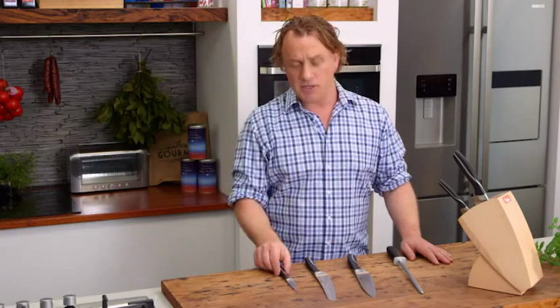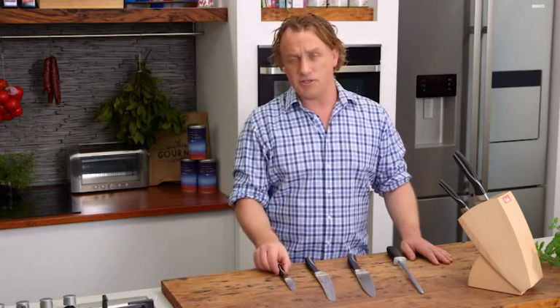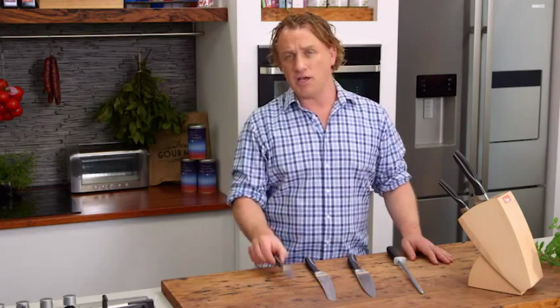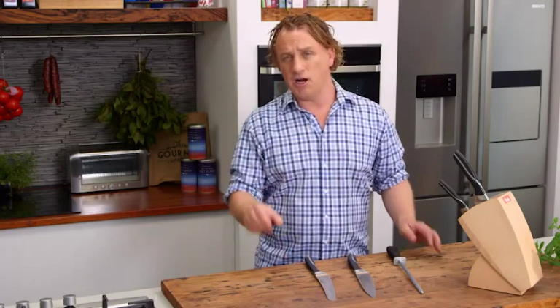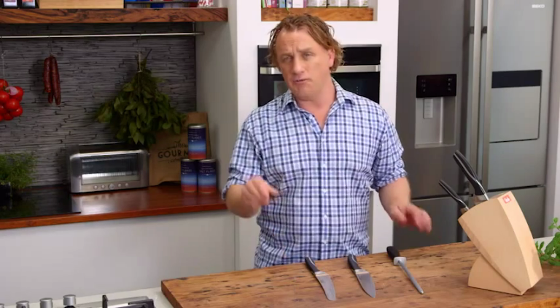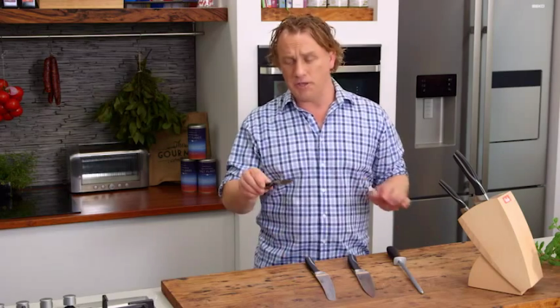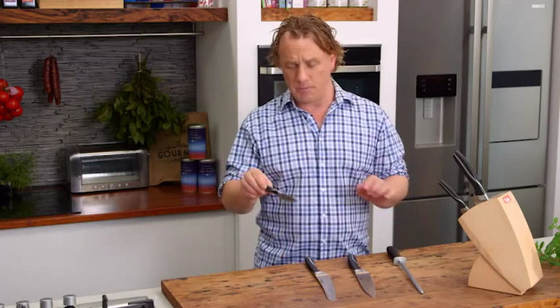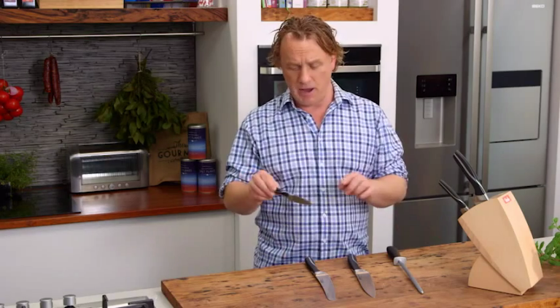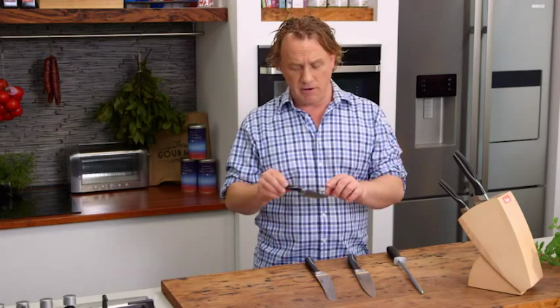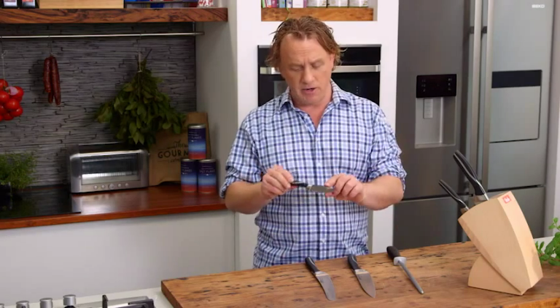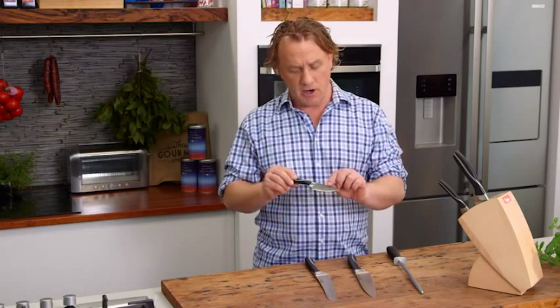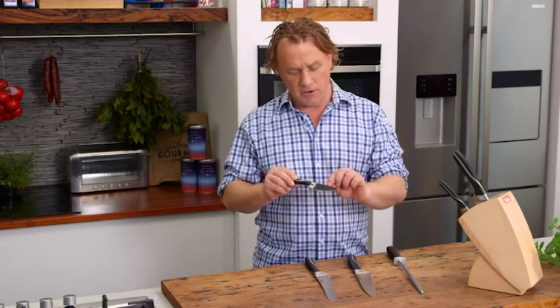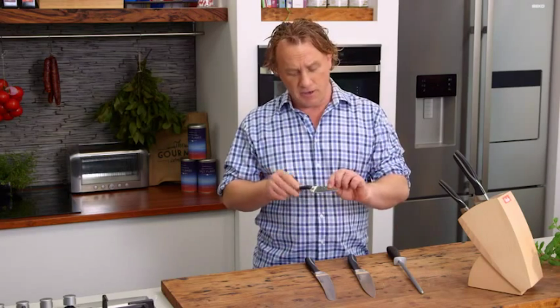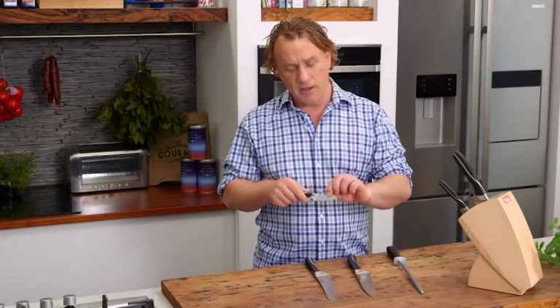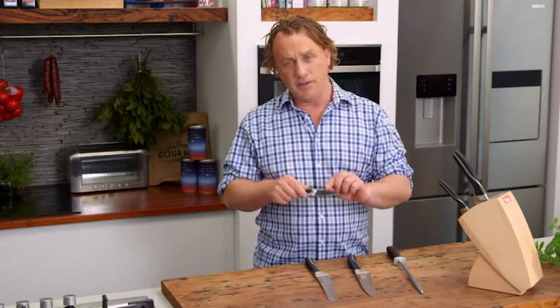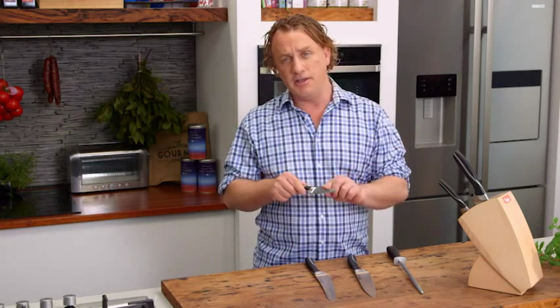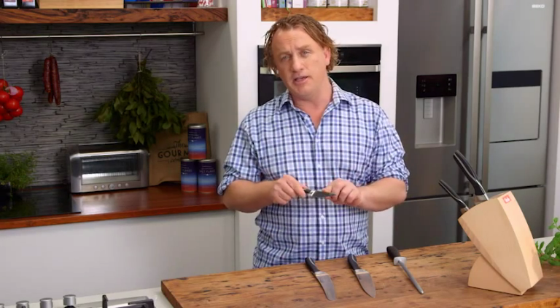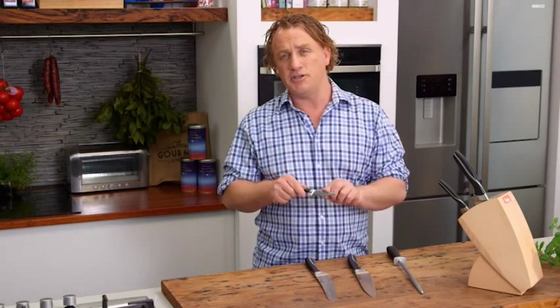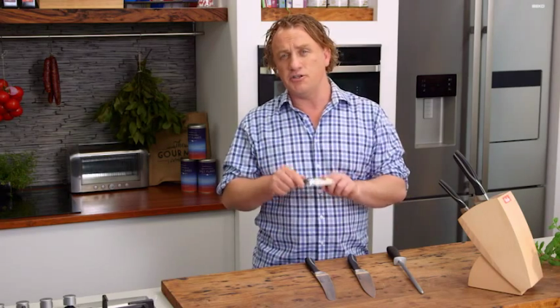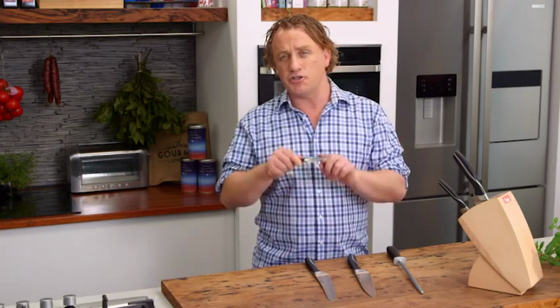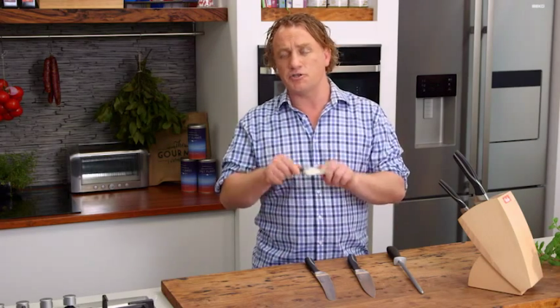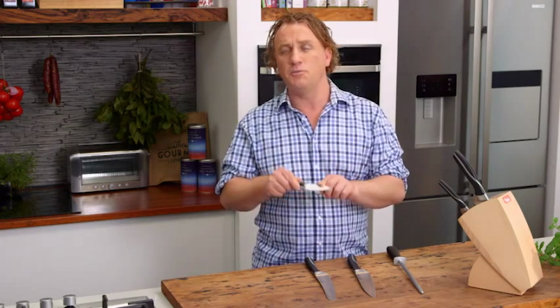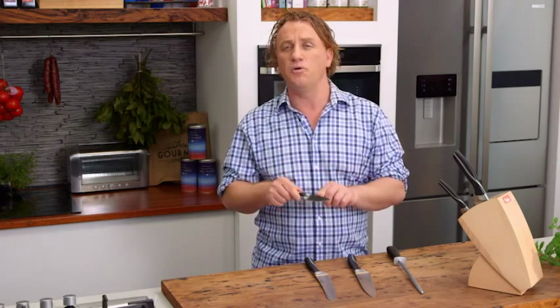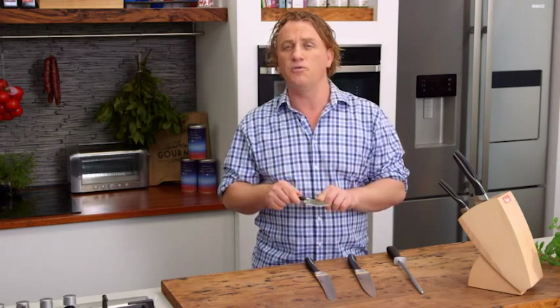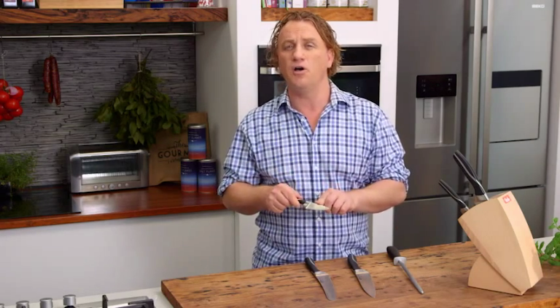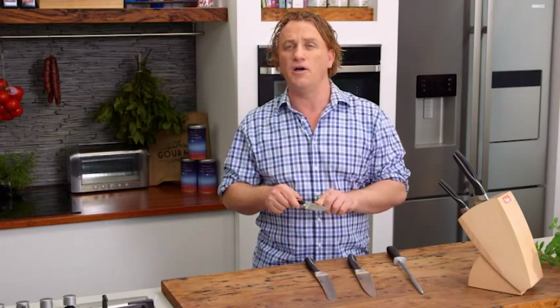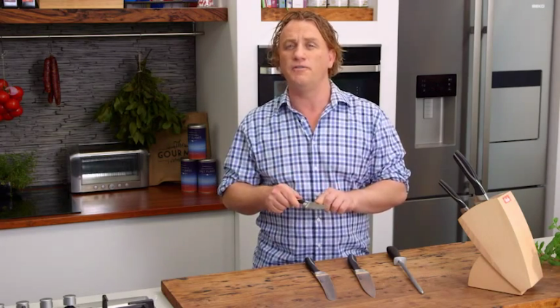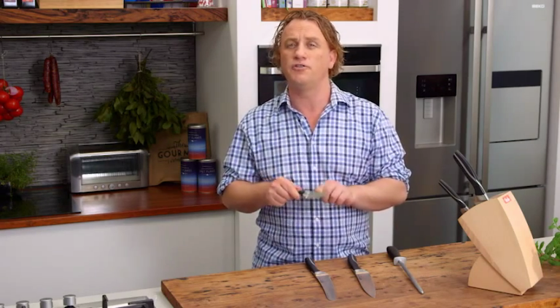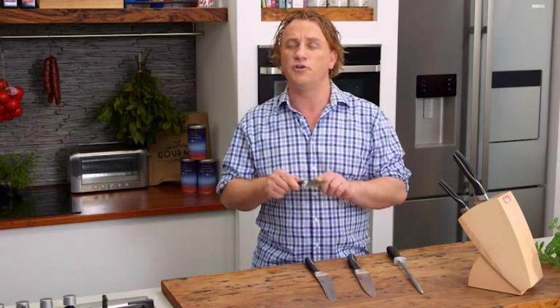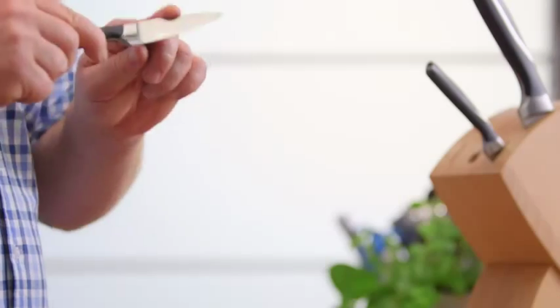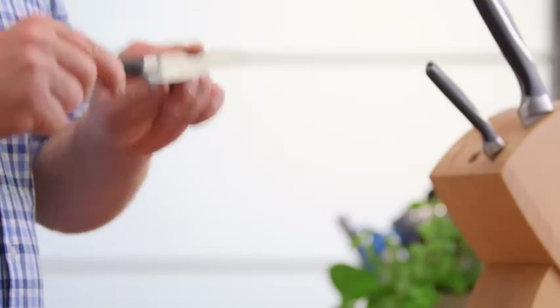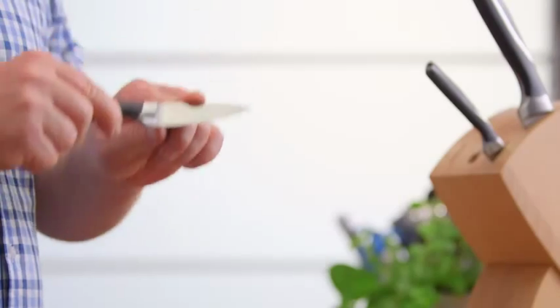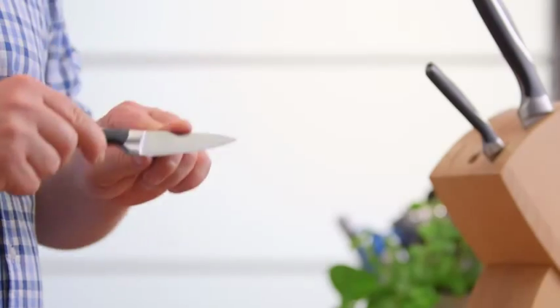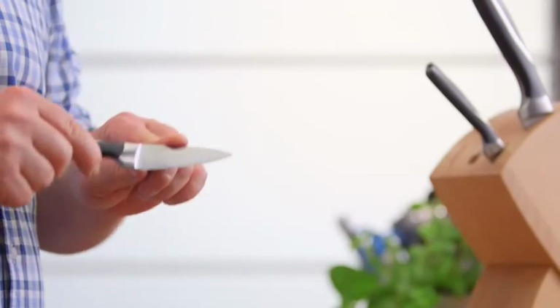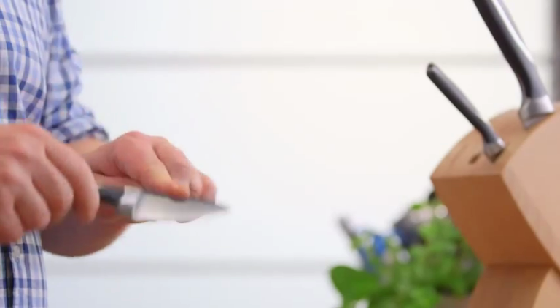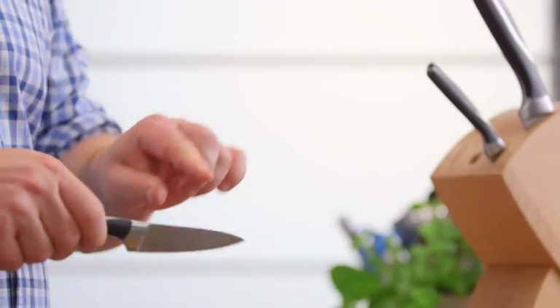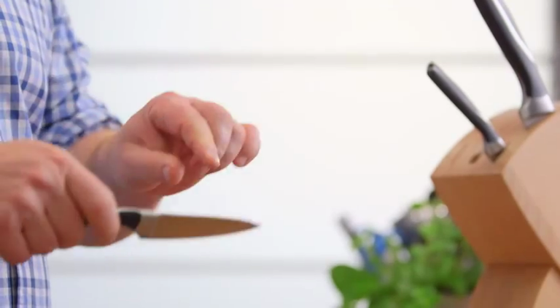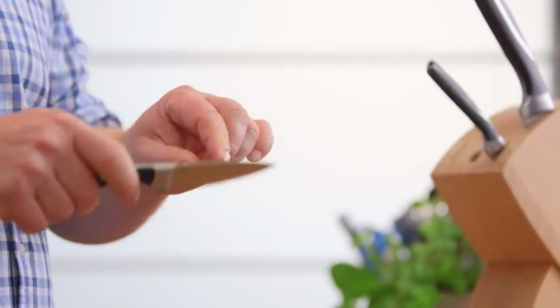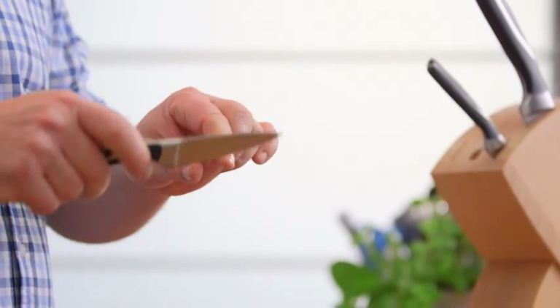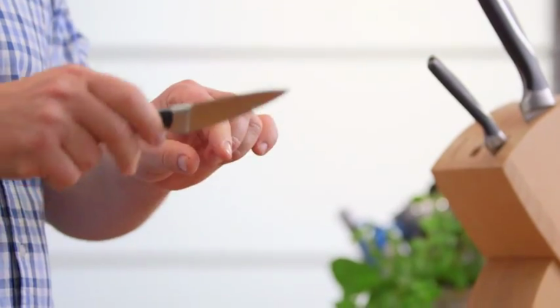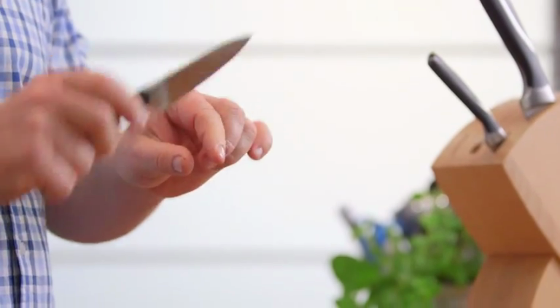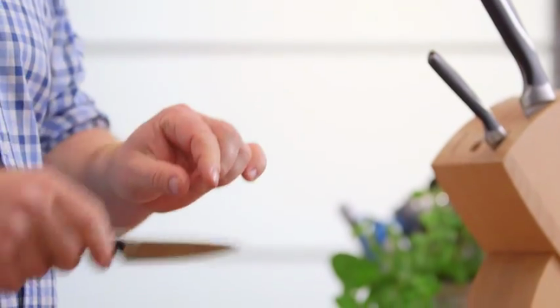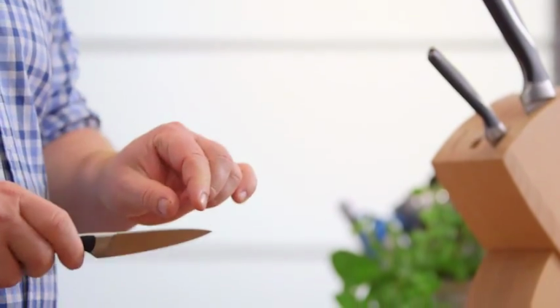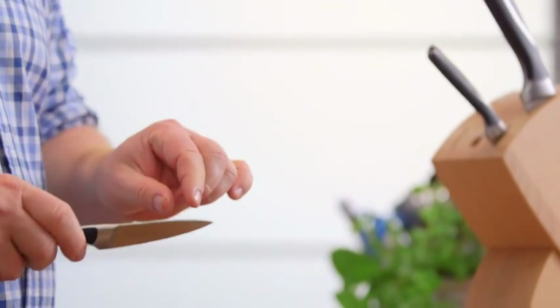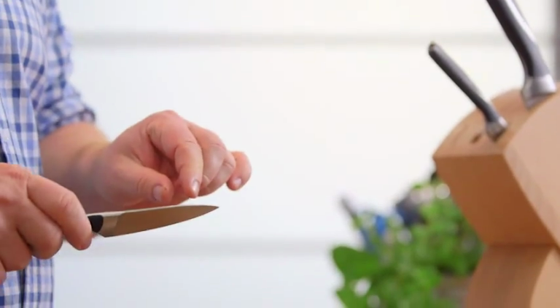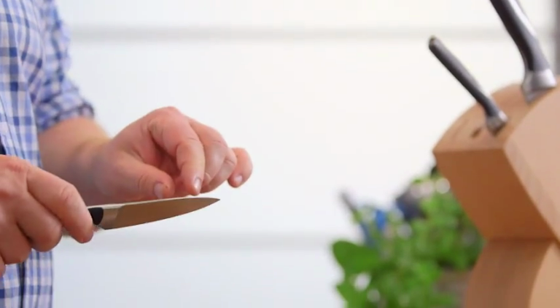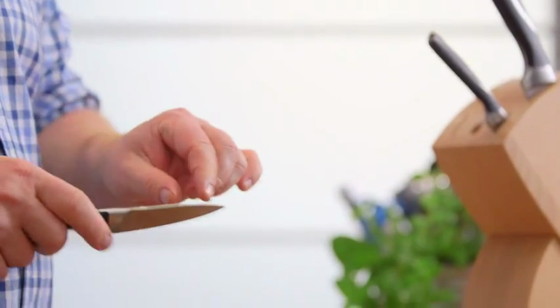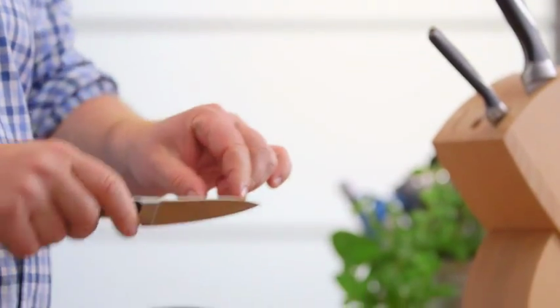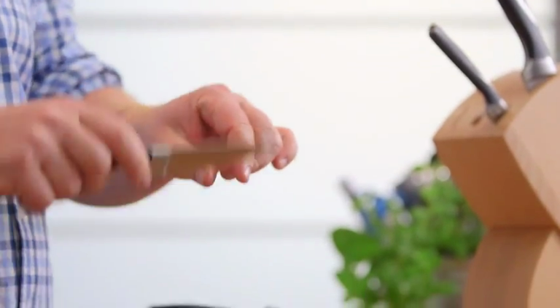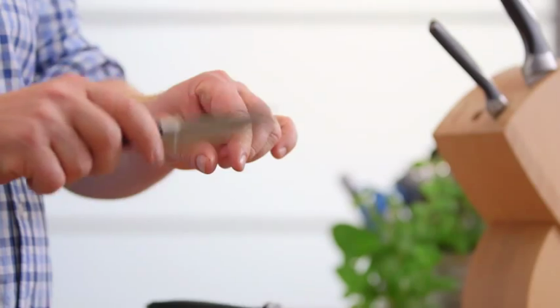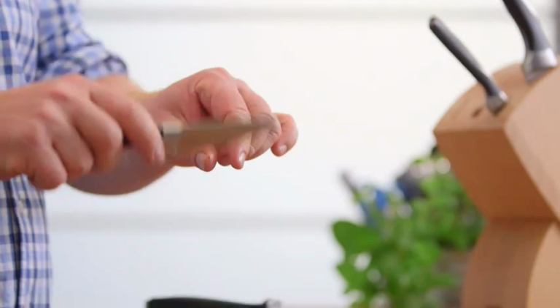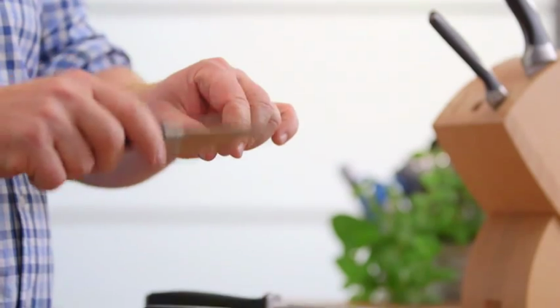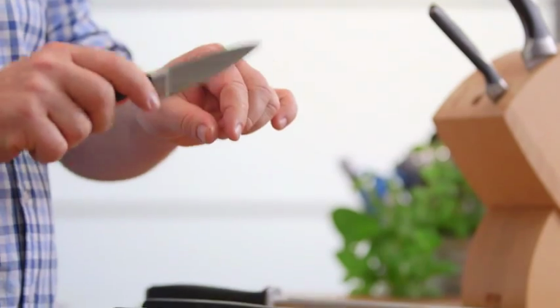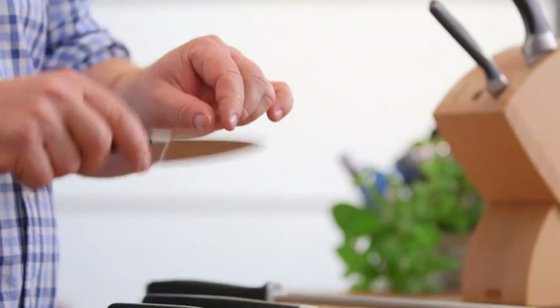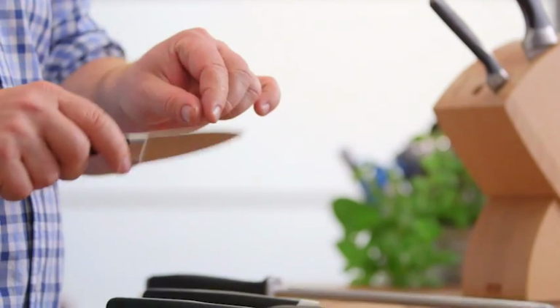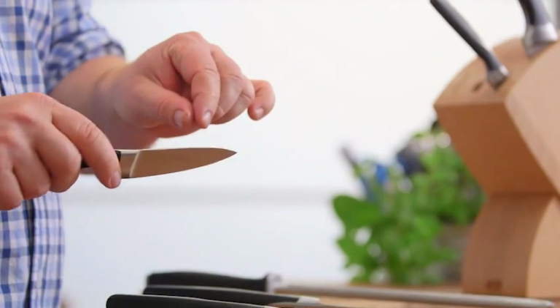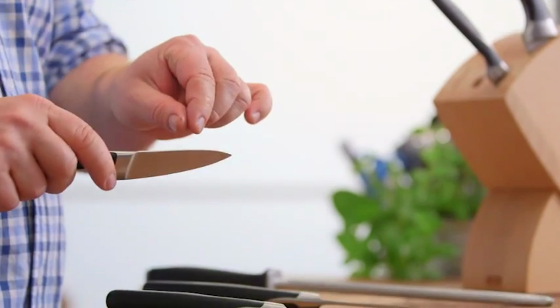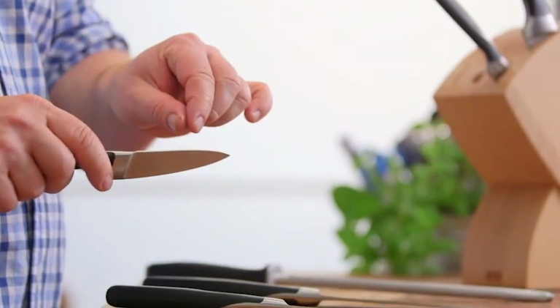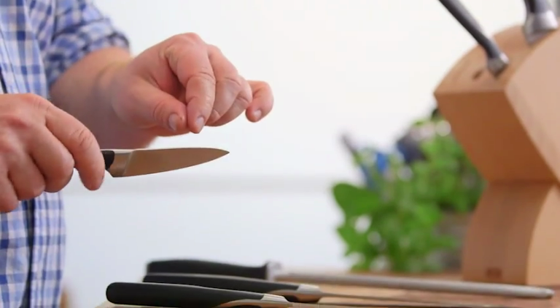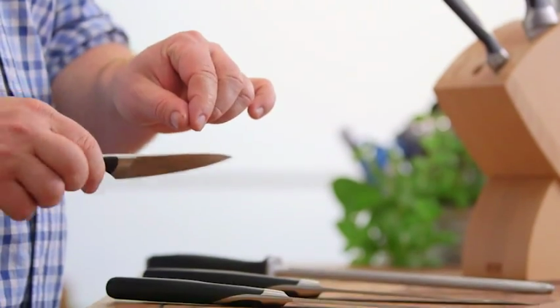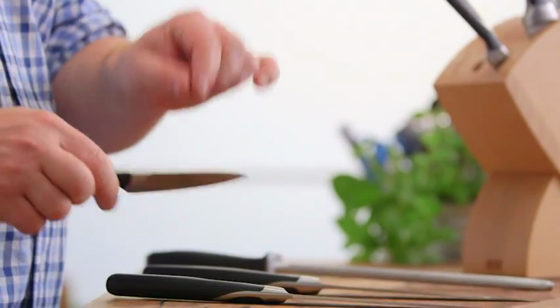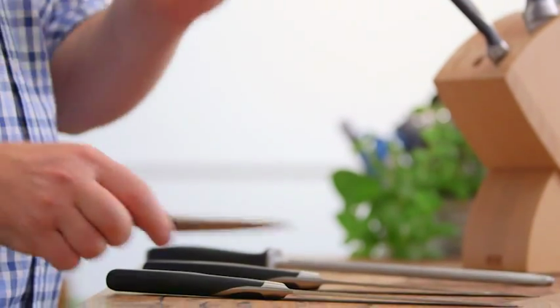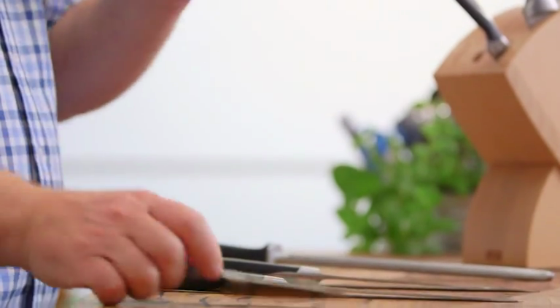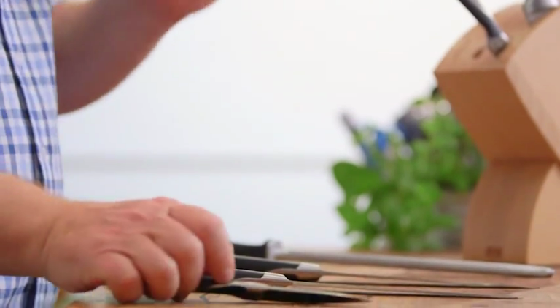Start off with a paring knife. This is a small knife for doing little jobs, like cutting up cherry tomatoes and slicing cloves of garlic.